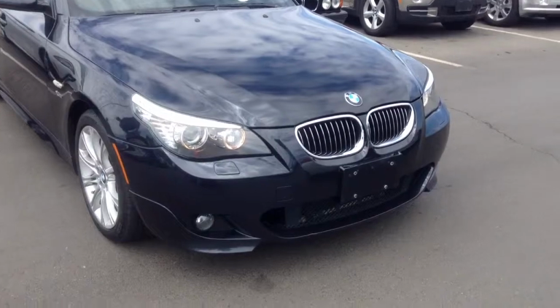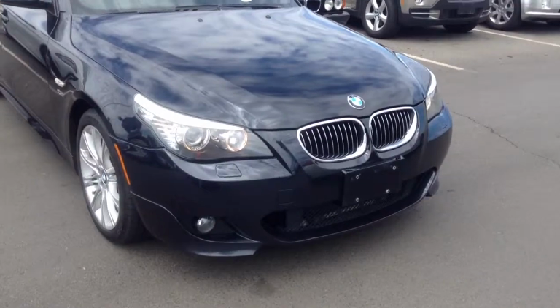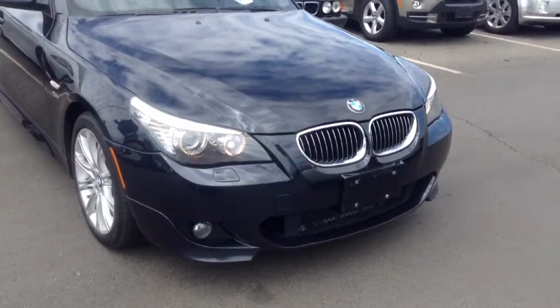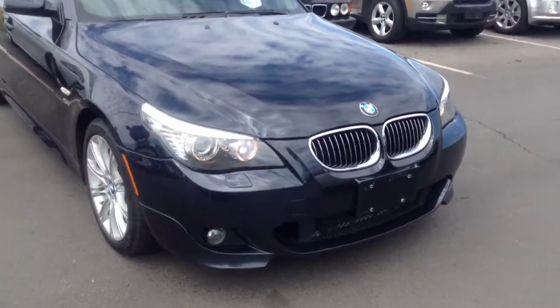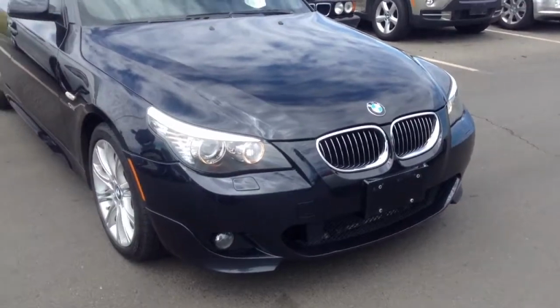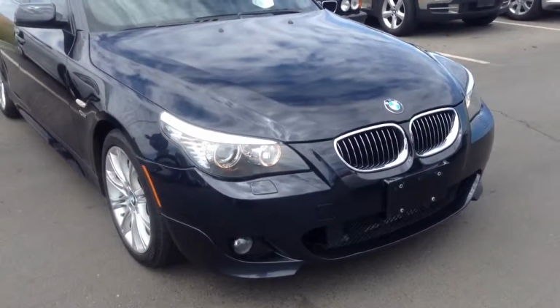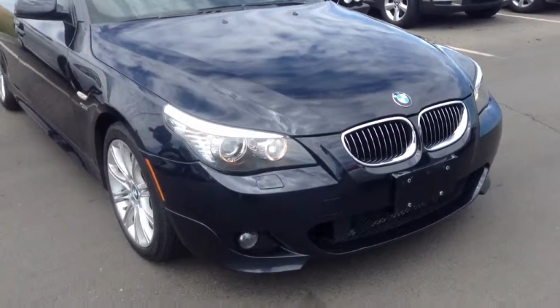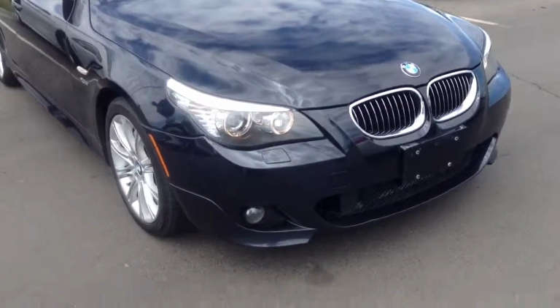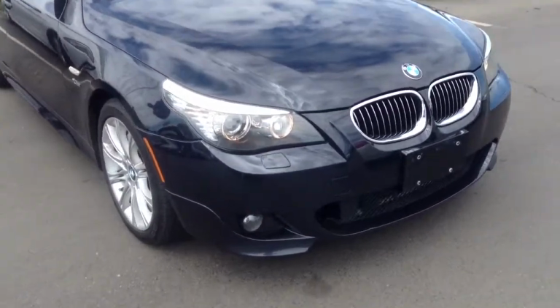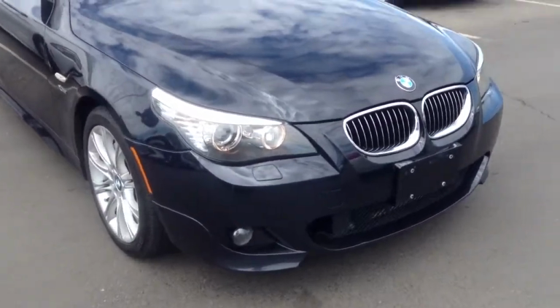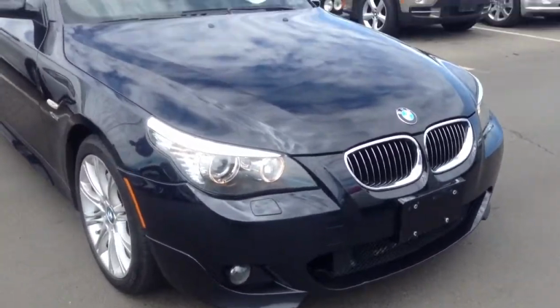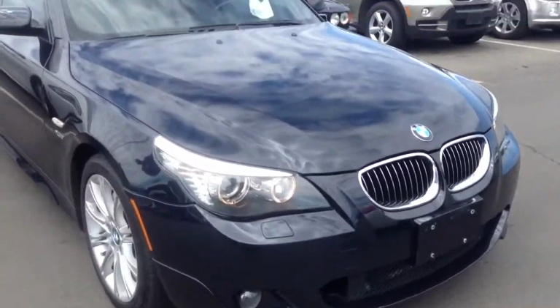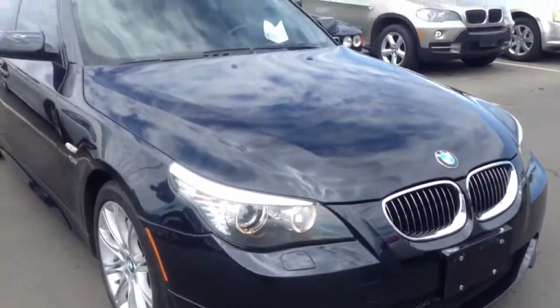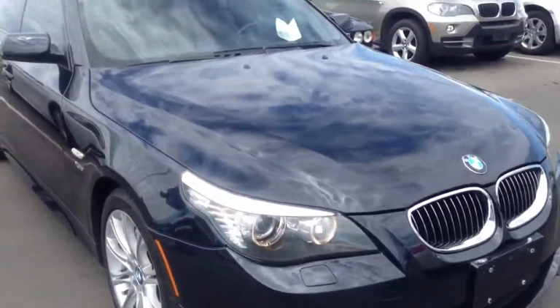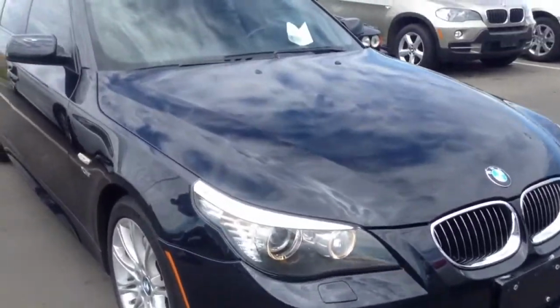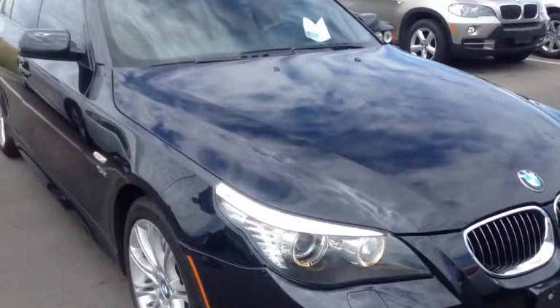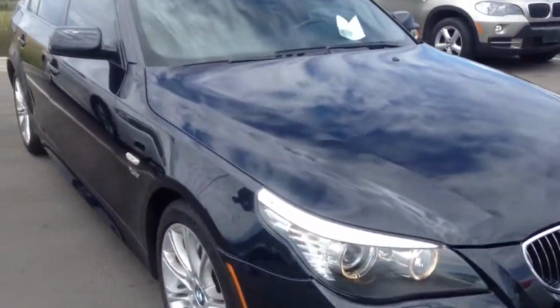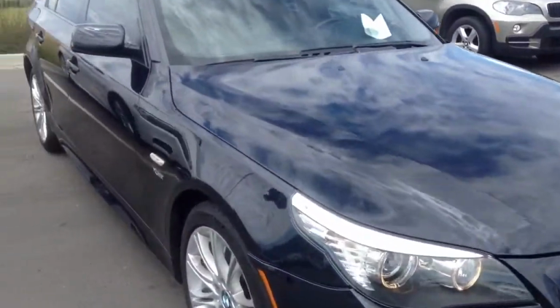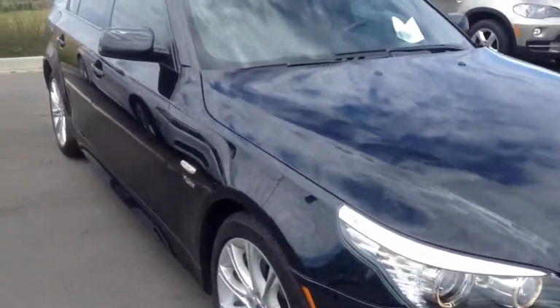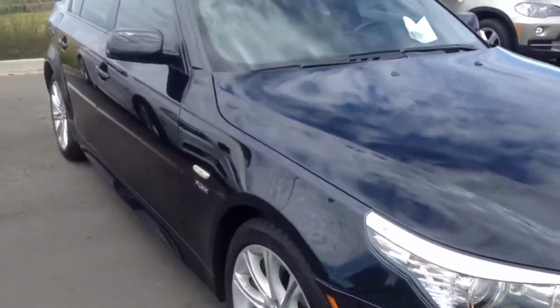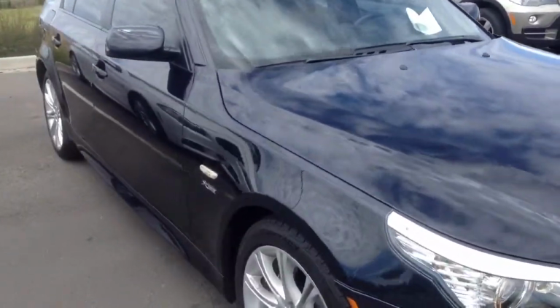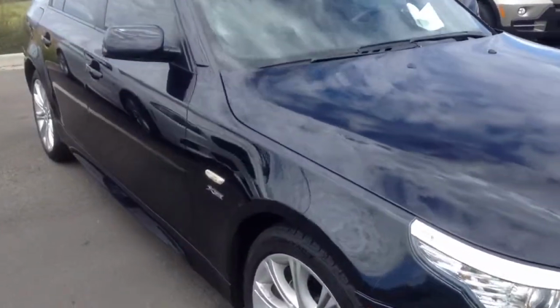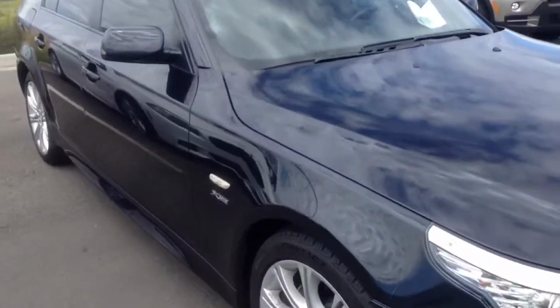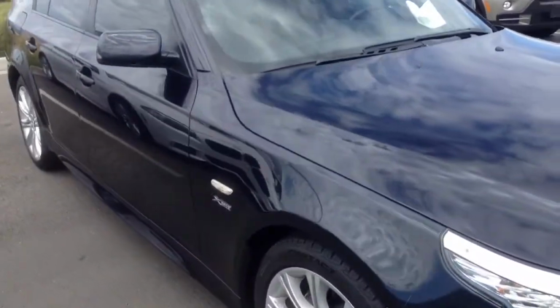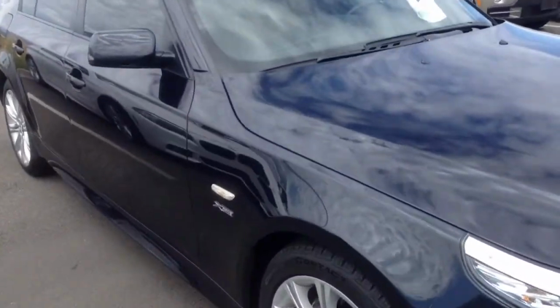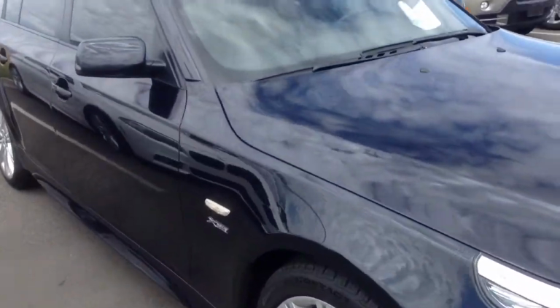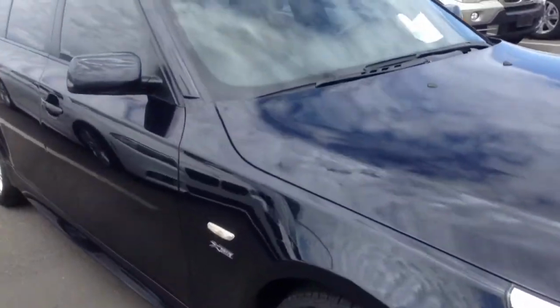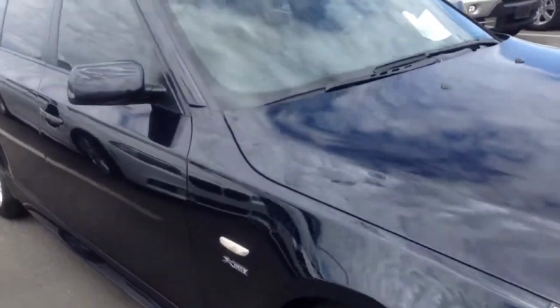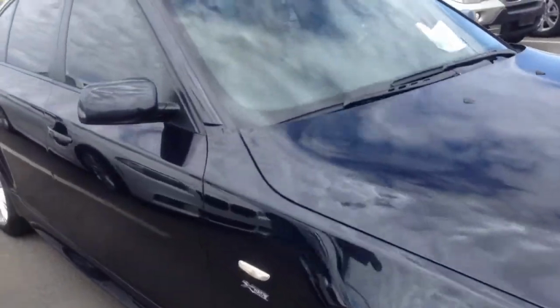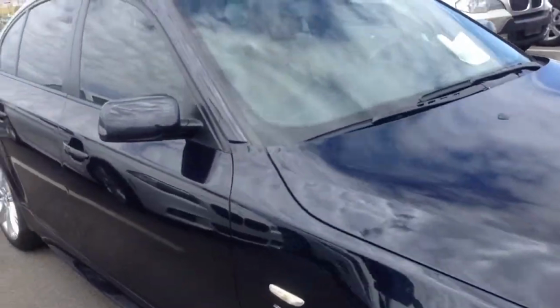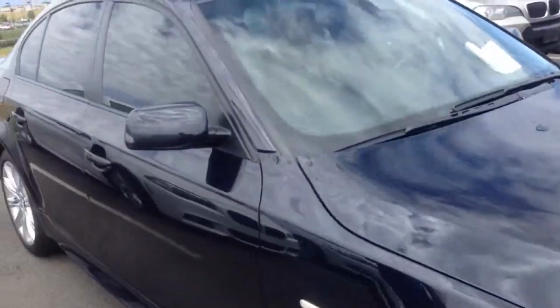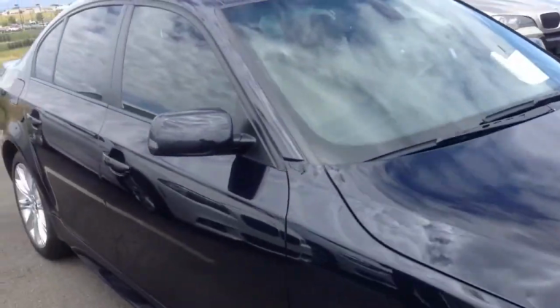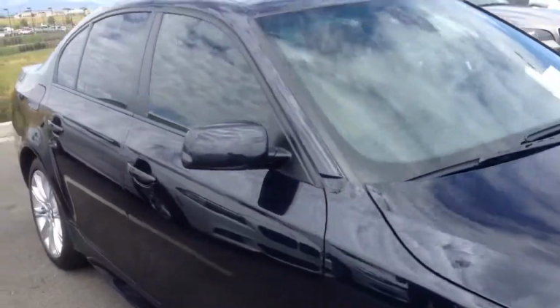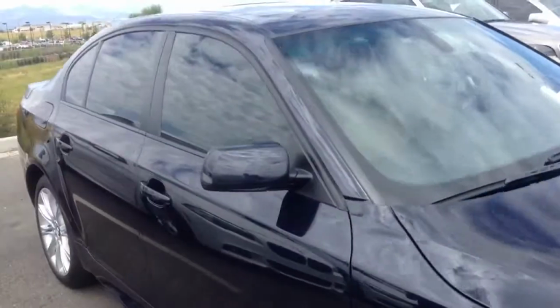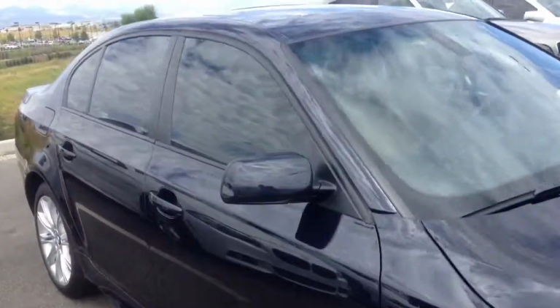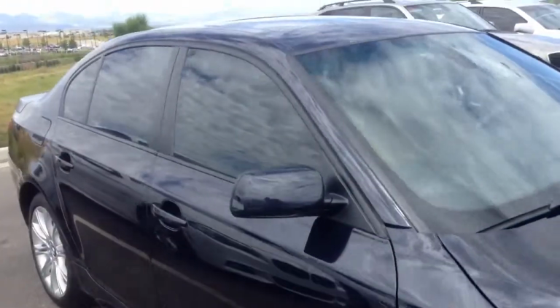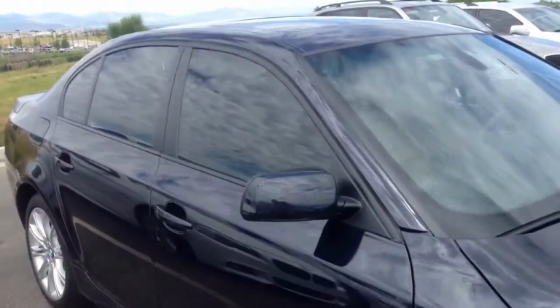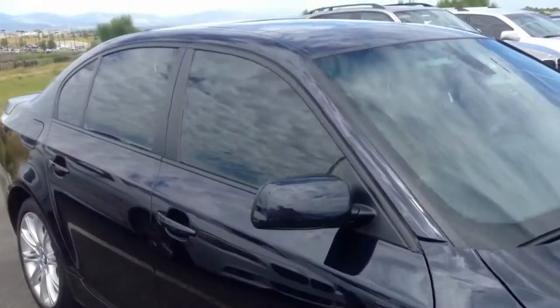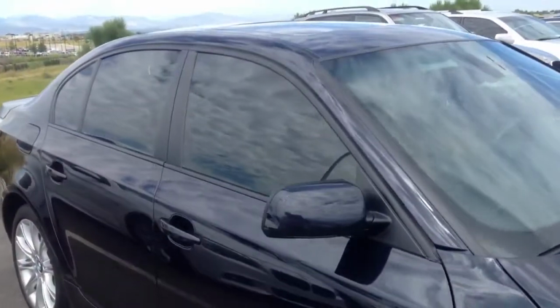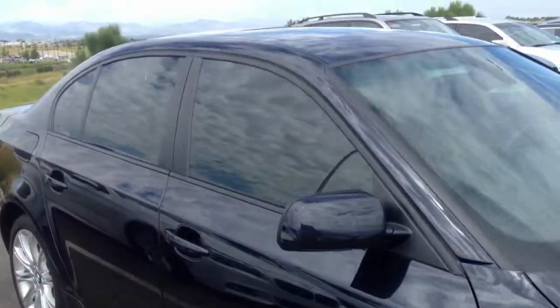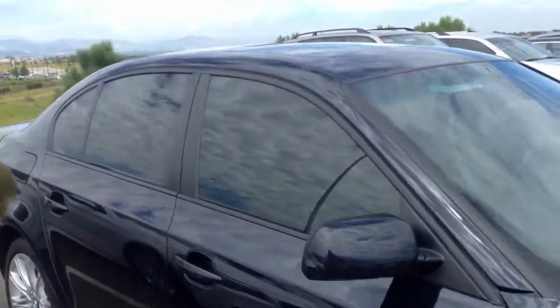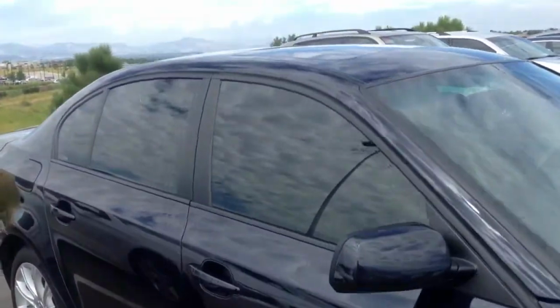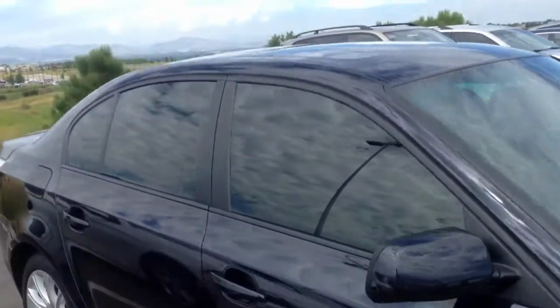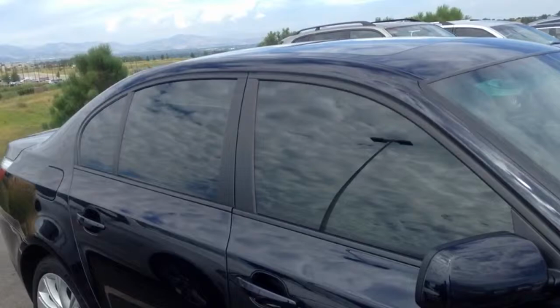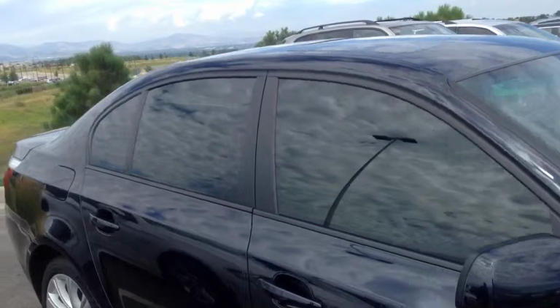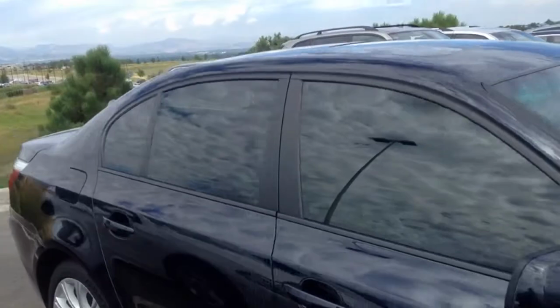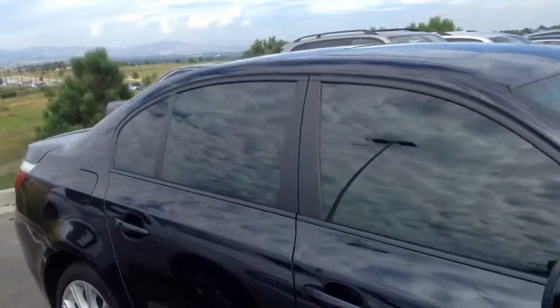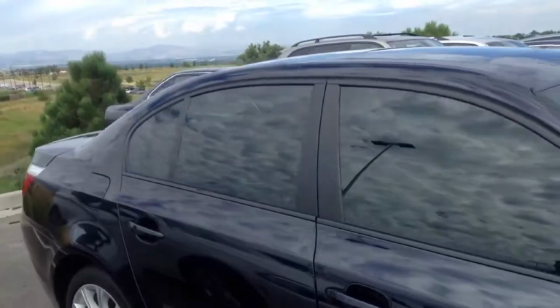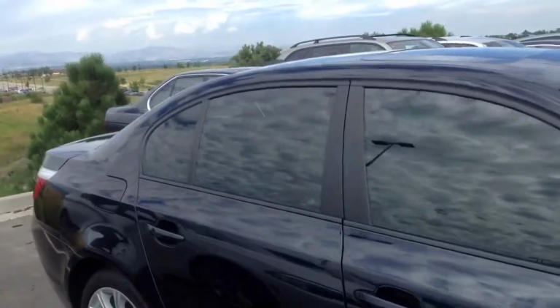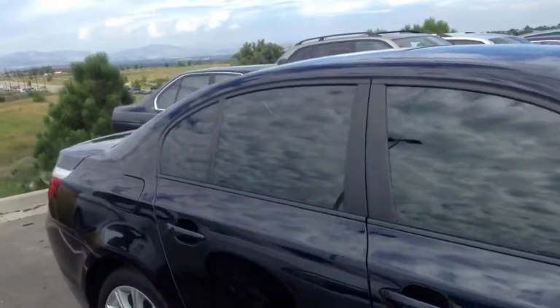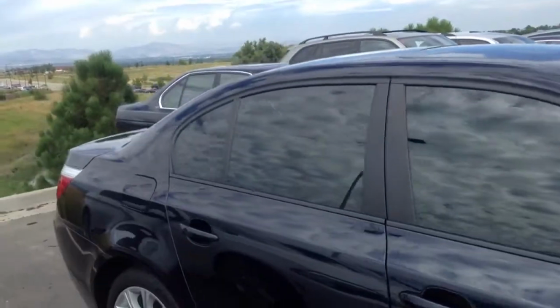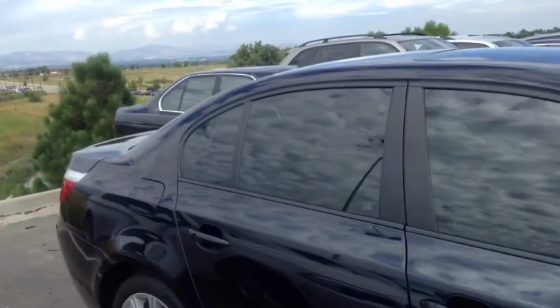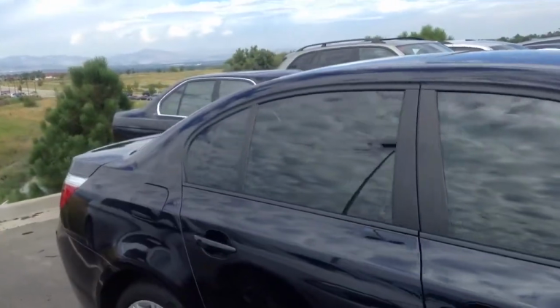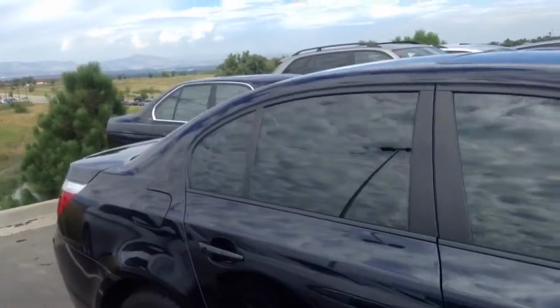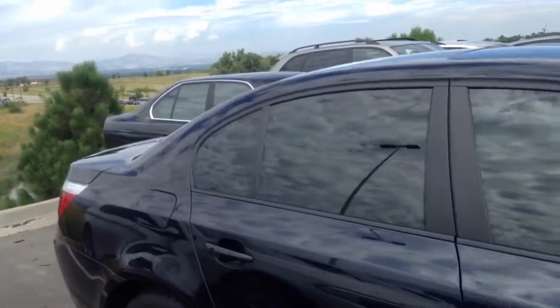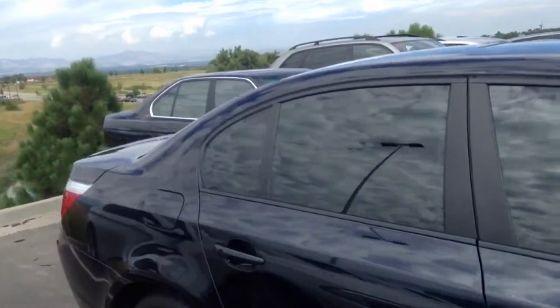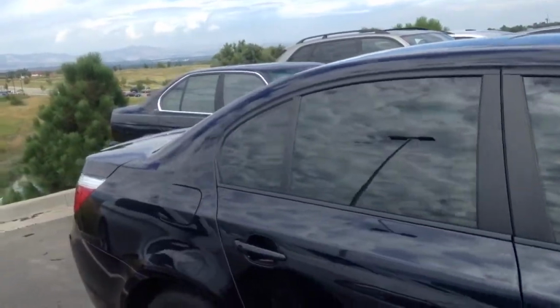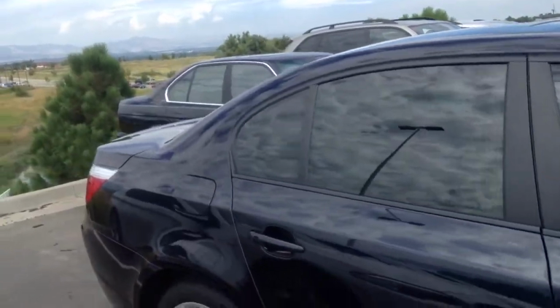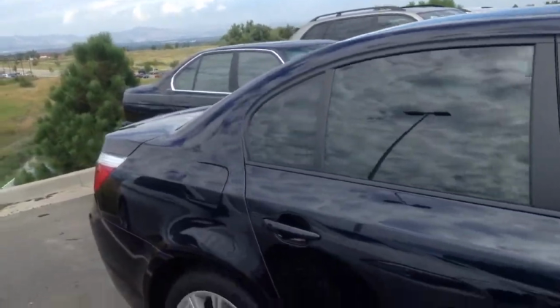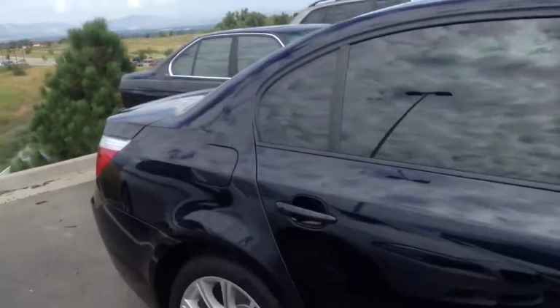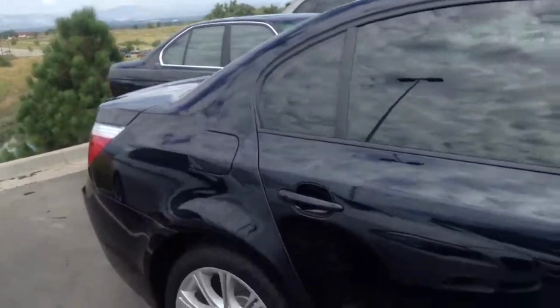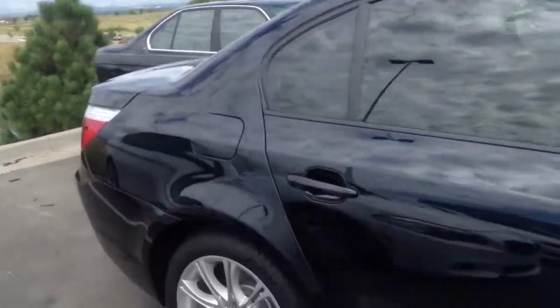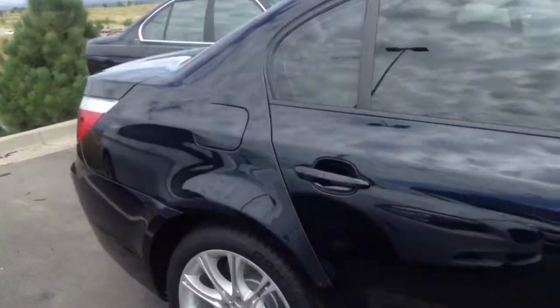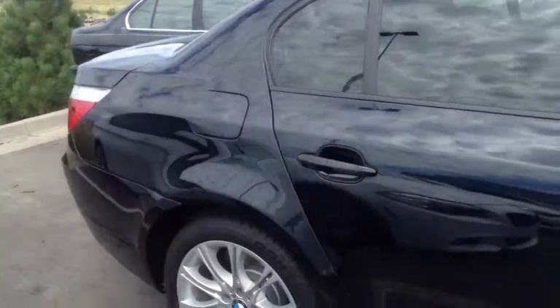Hey Steven, Aji from Shop BMW — just wanted to send you a quick video of the 535 that you called to inquire about.